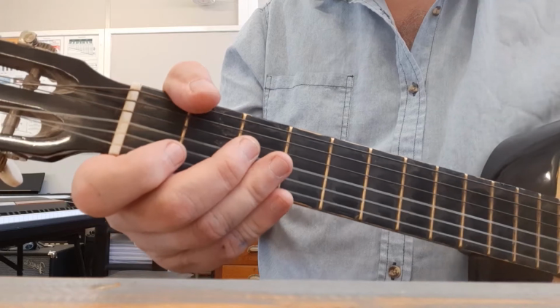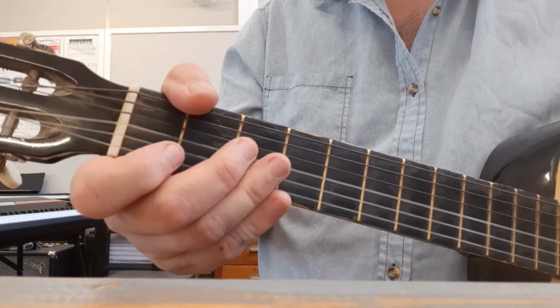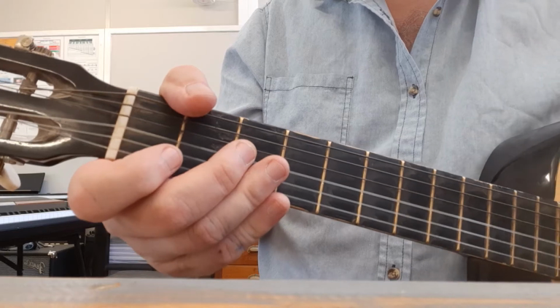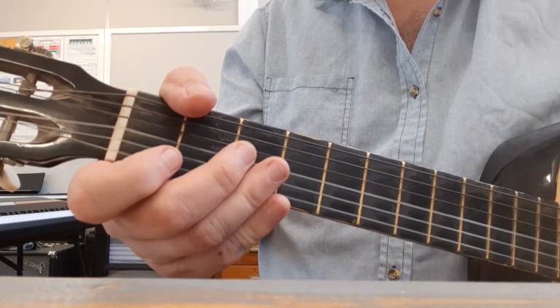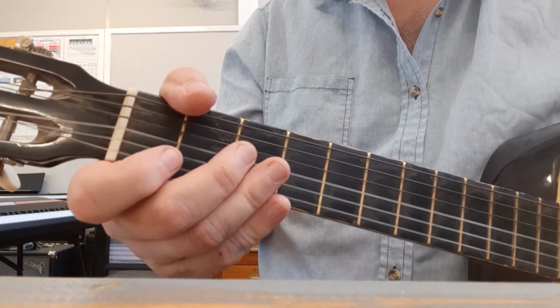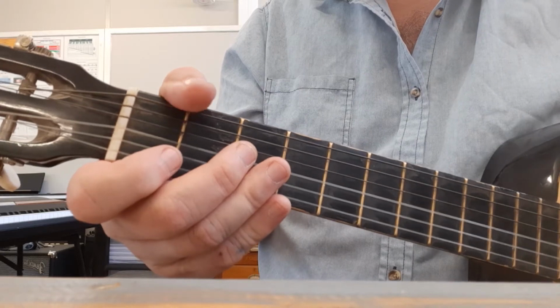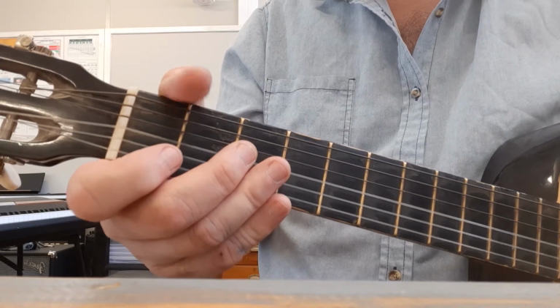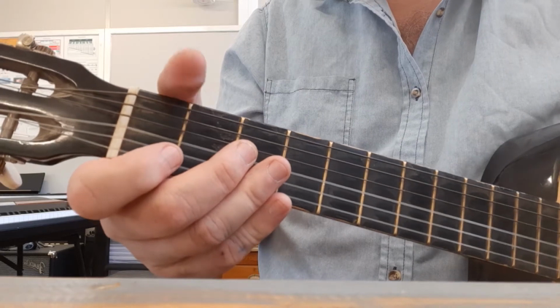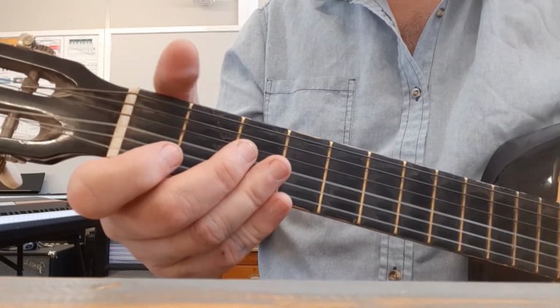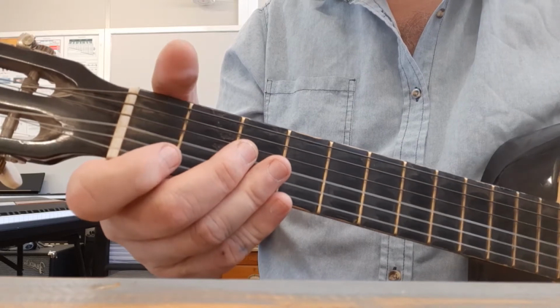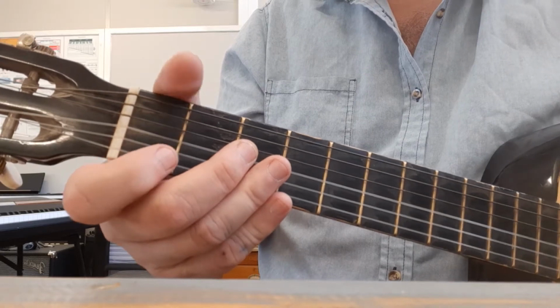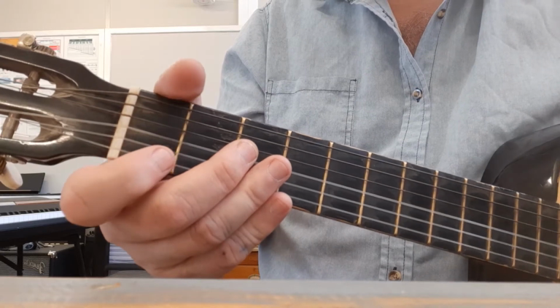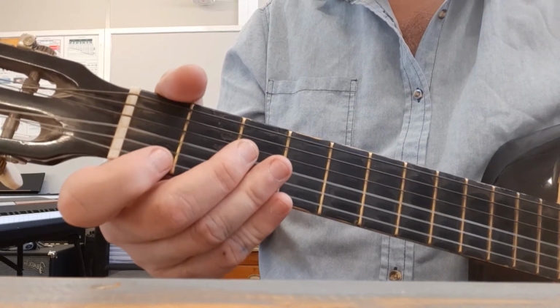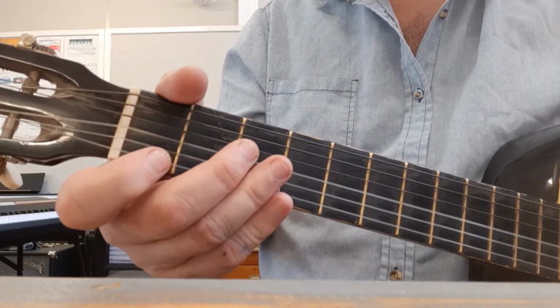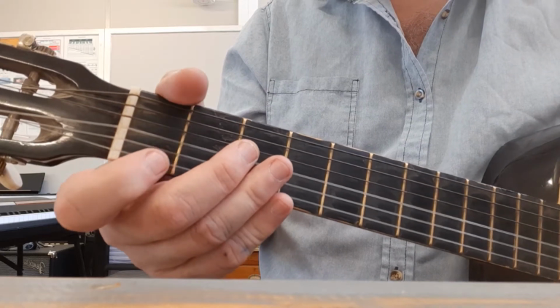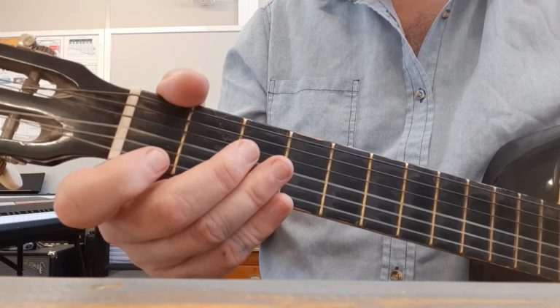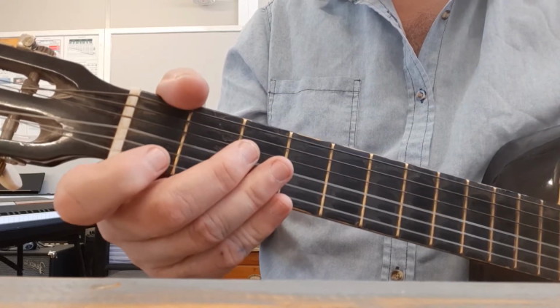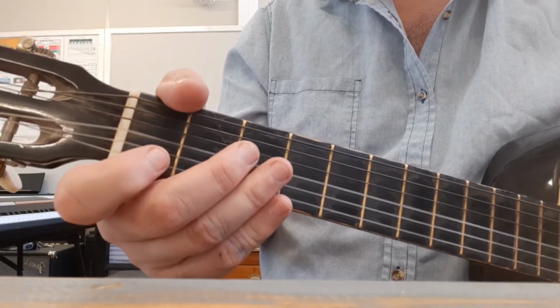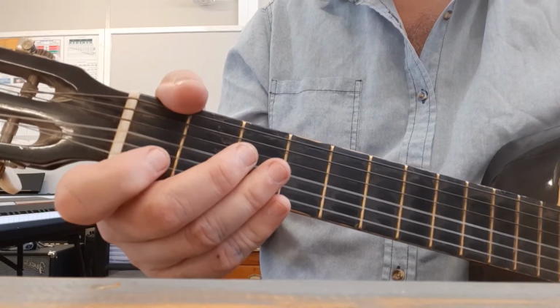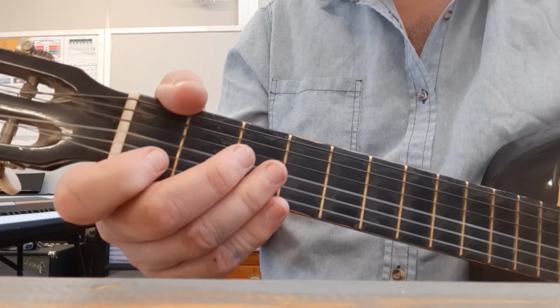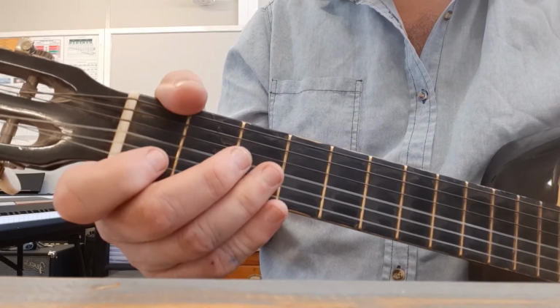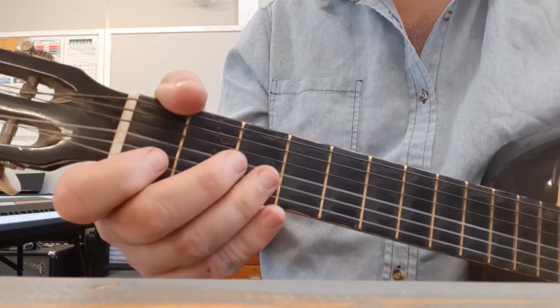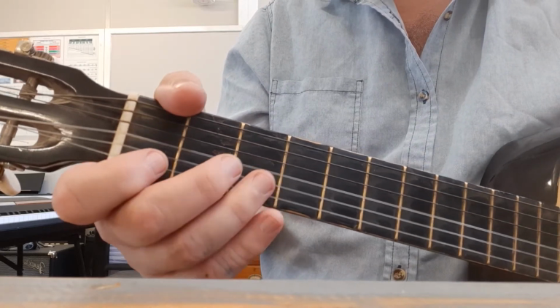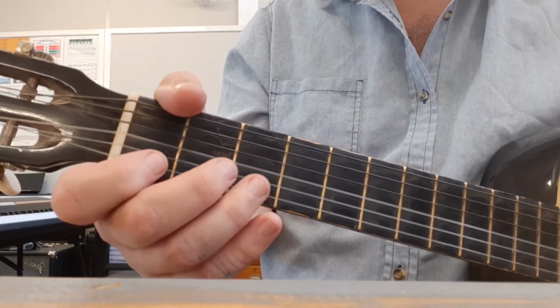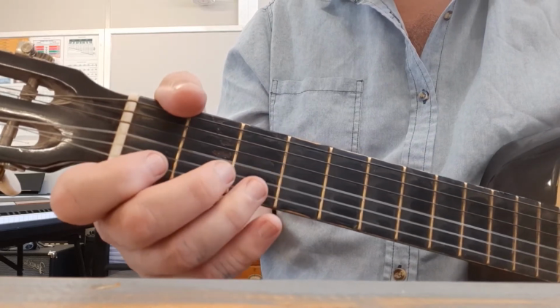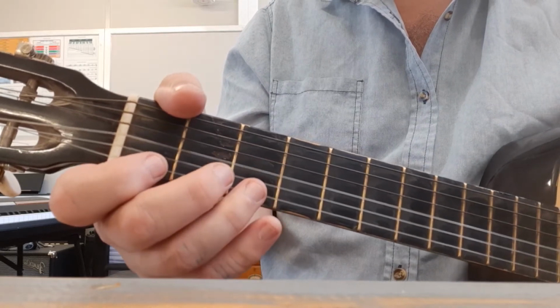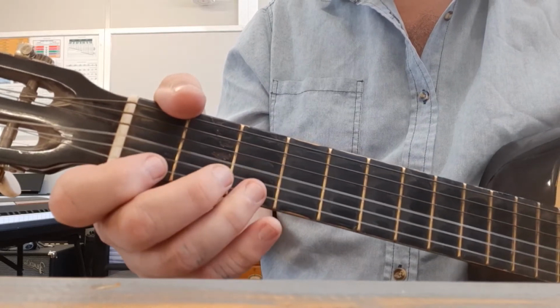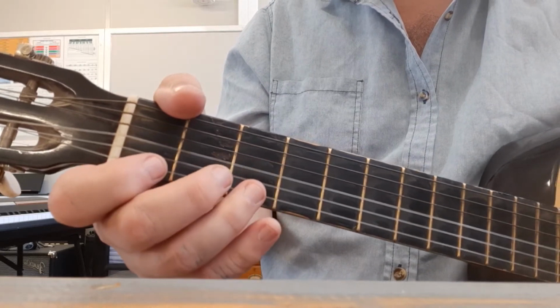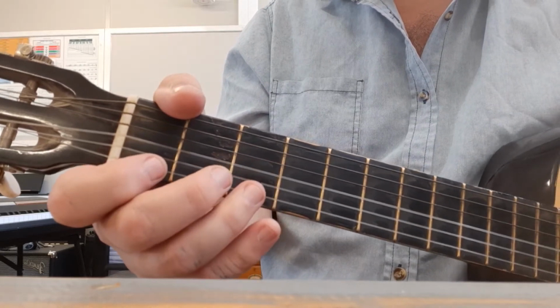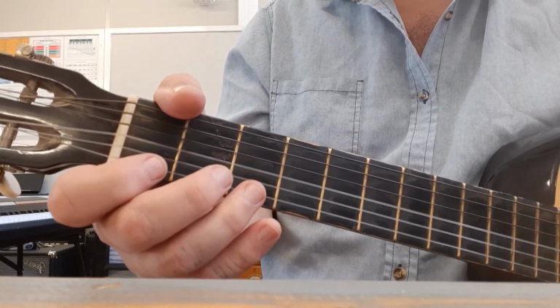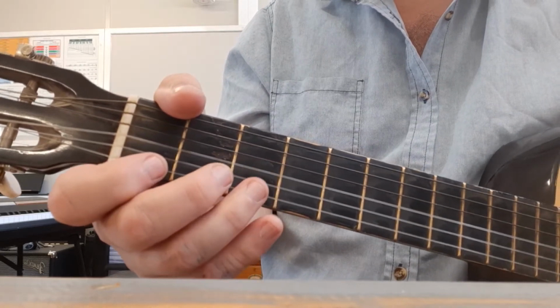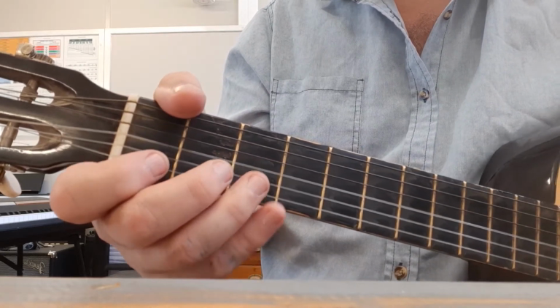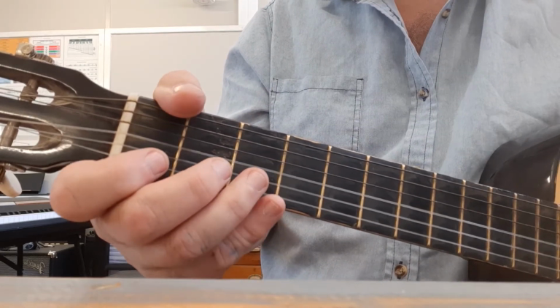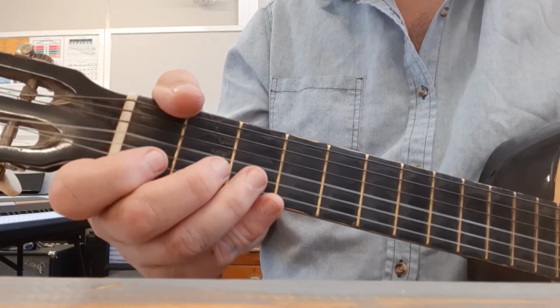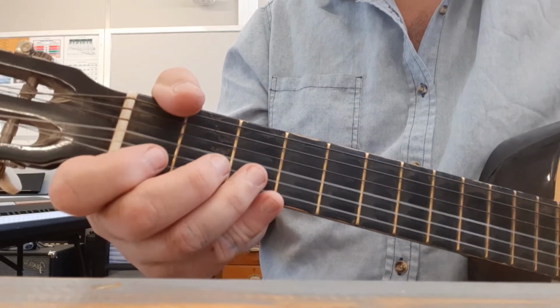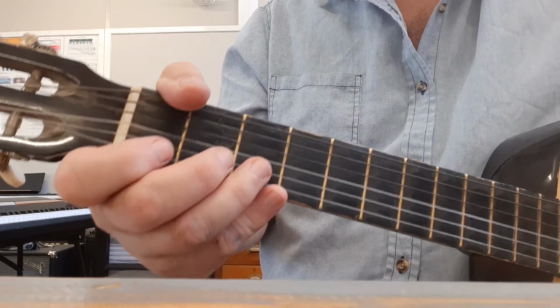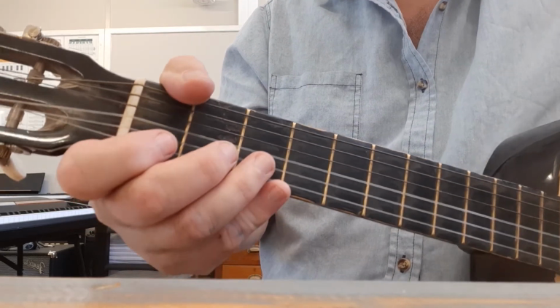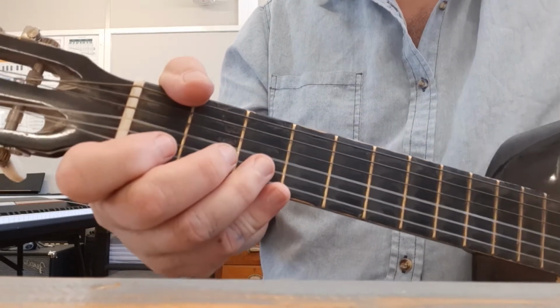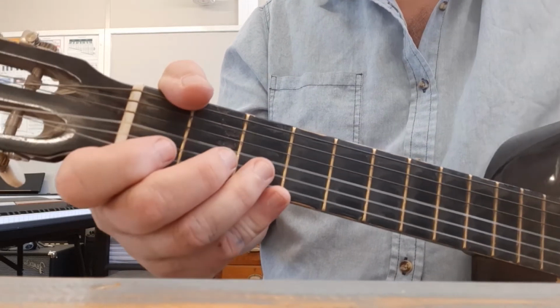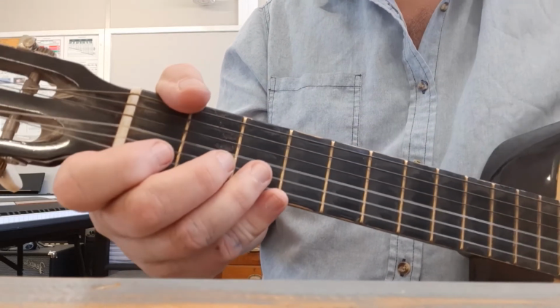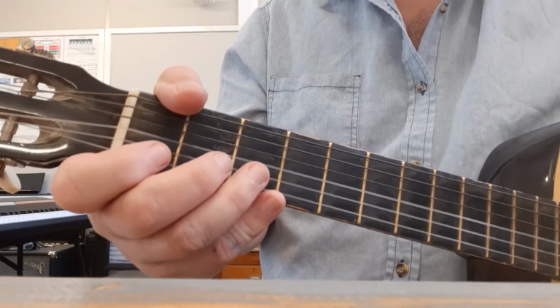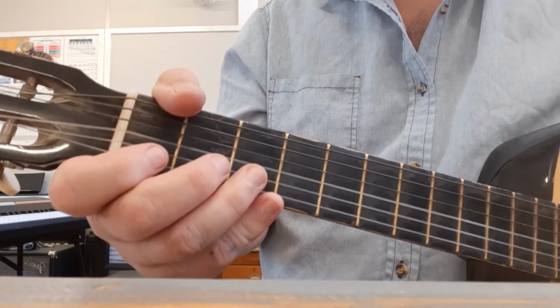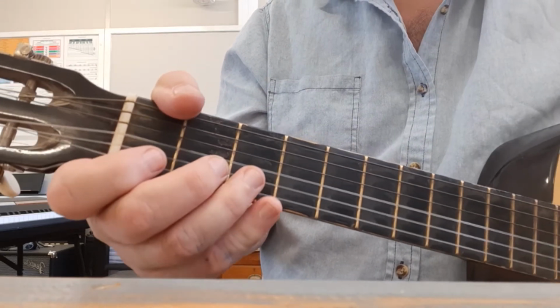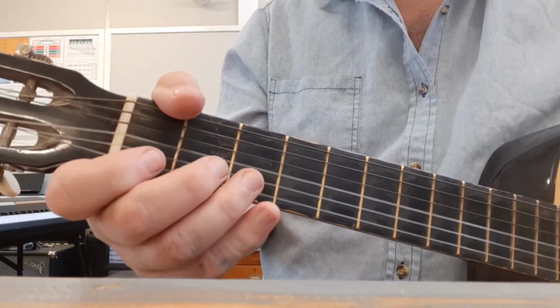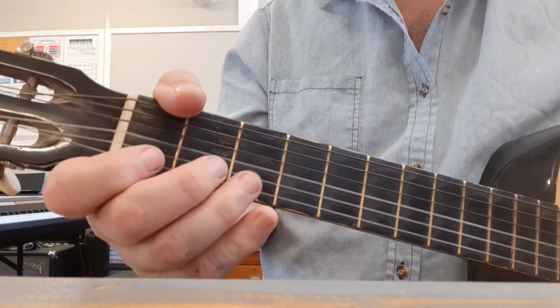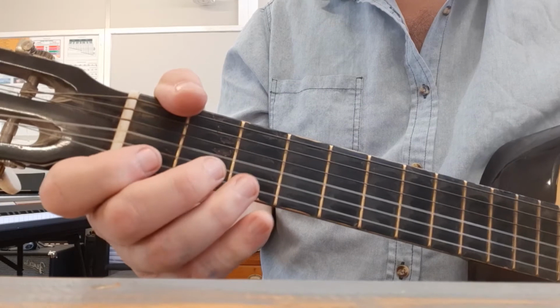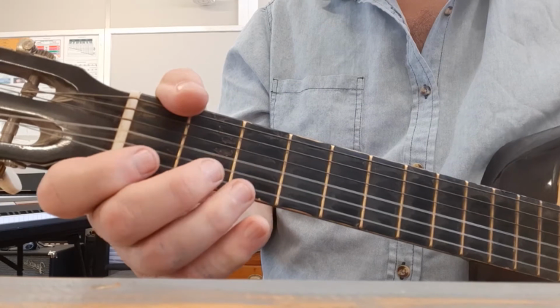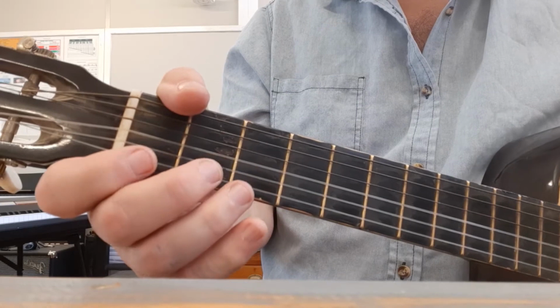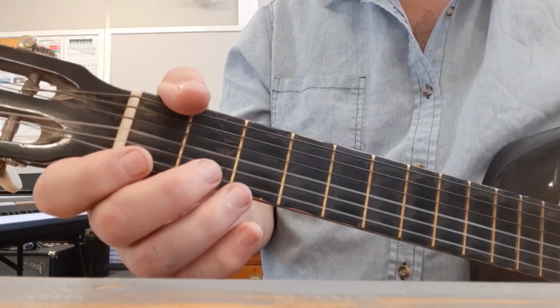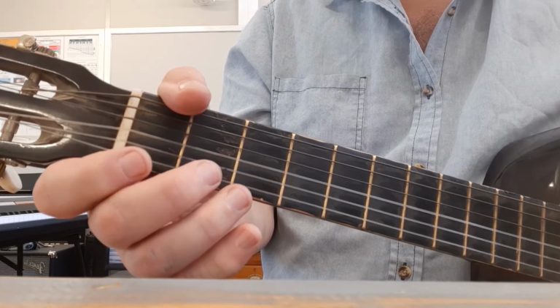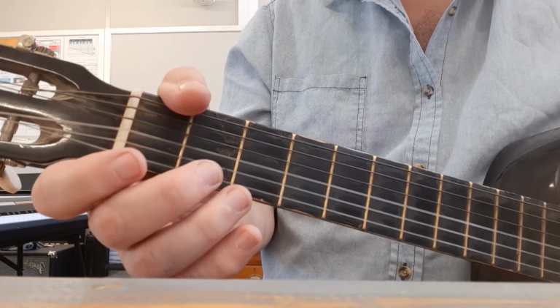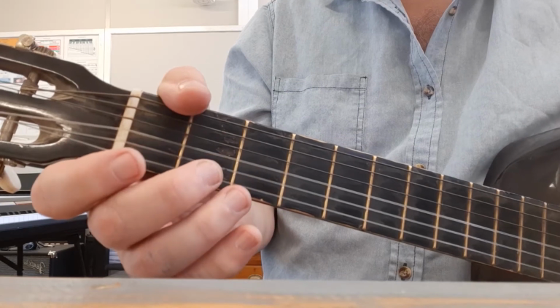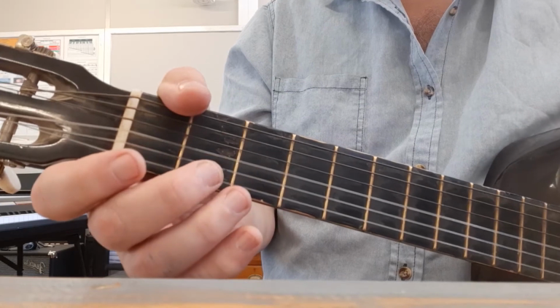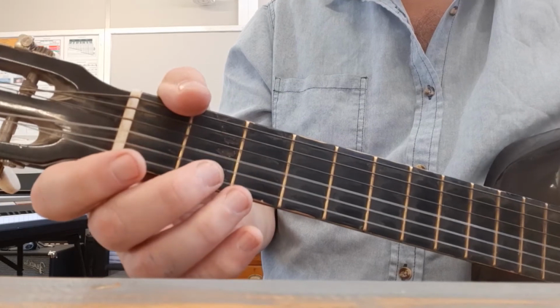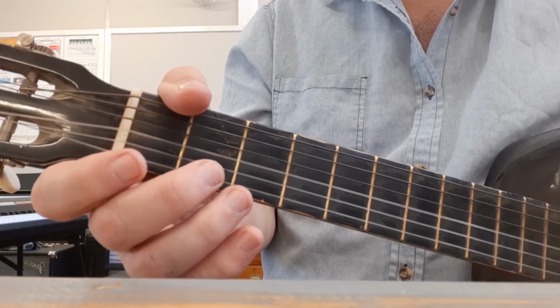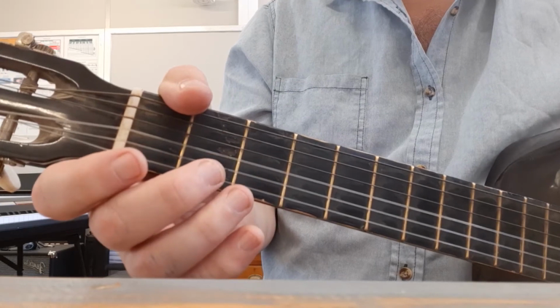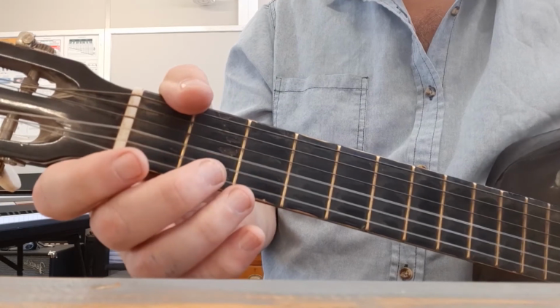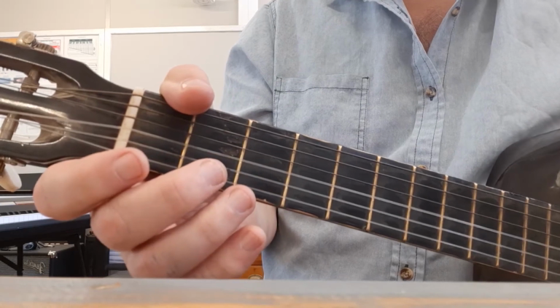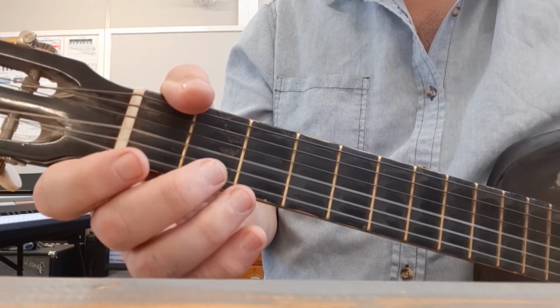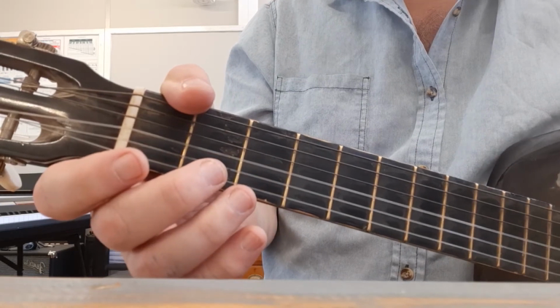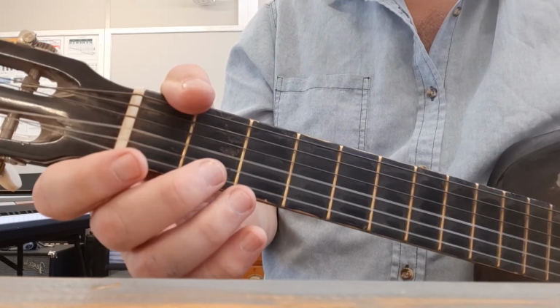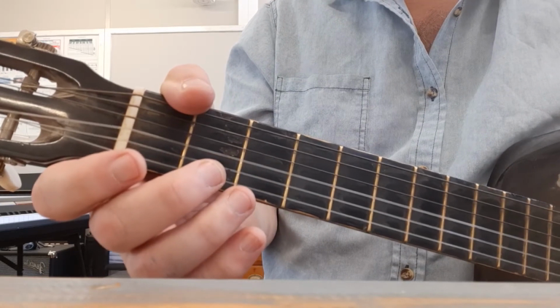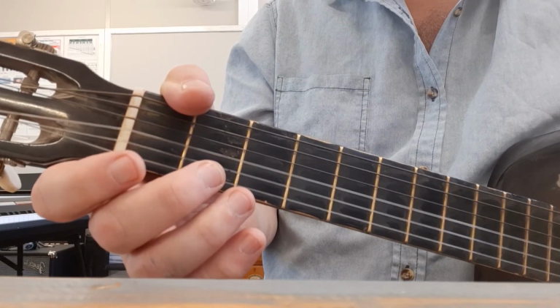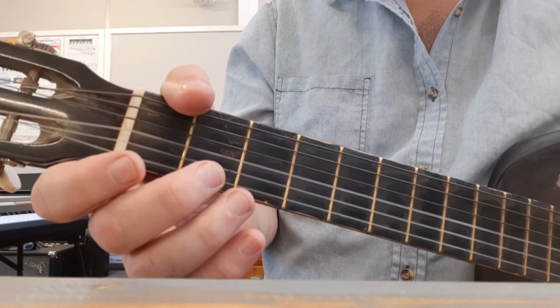Janette, hi. We're going to recap and revise what we did today. We did Happy Birthday and I'm going to play it through once quickly.